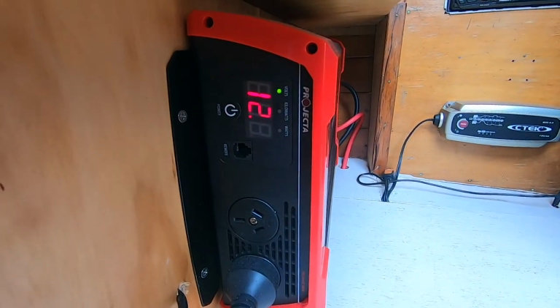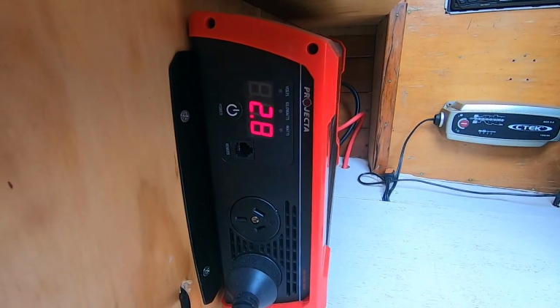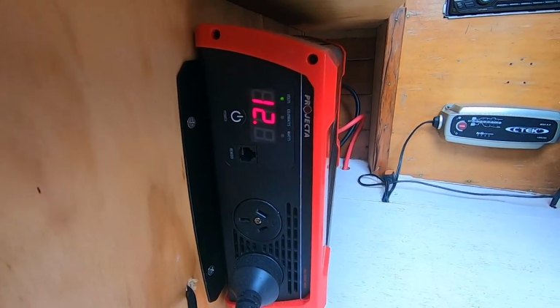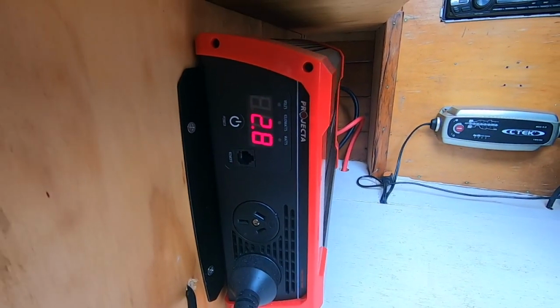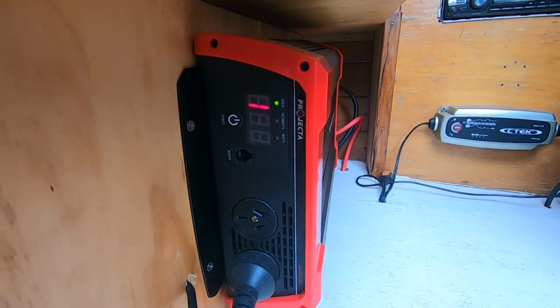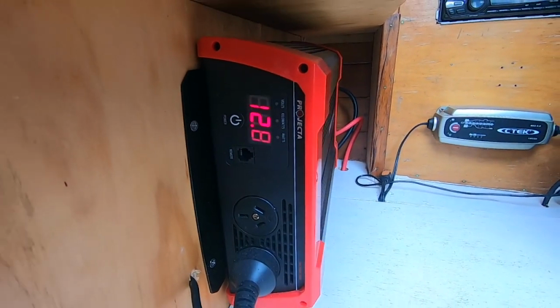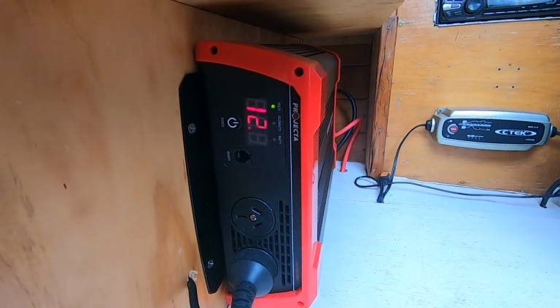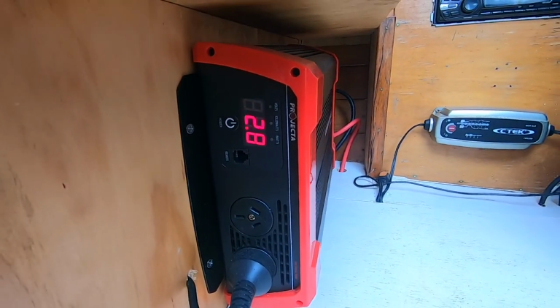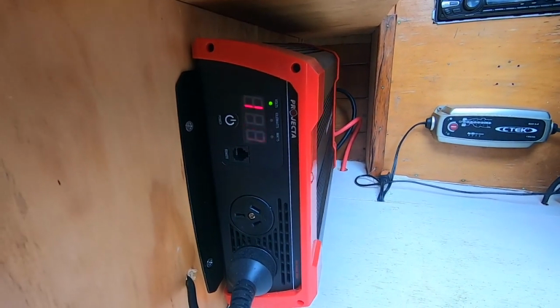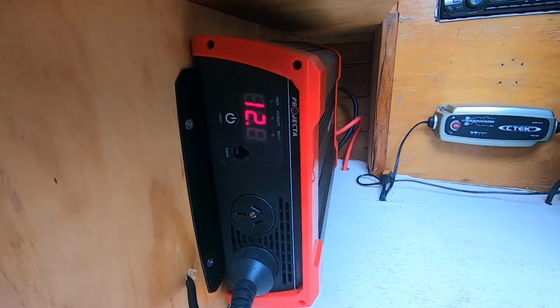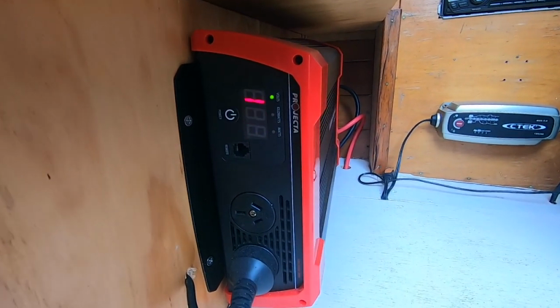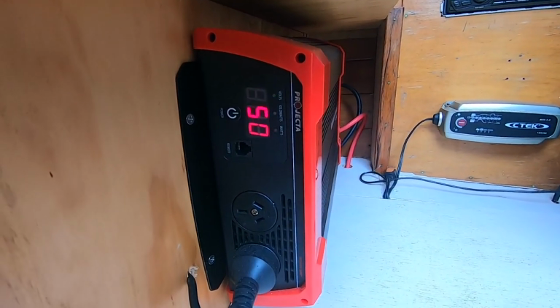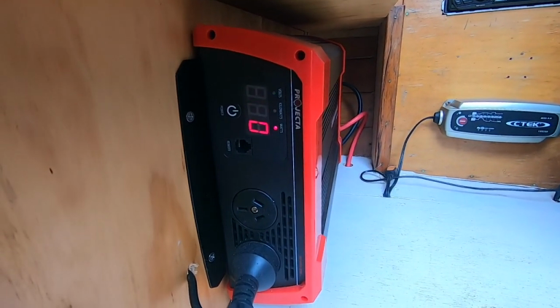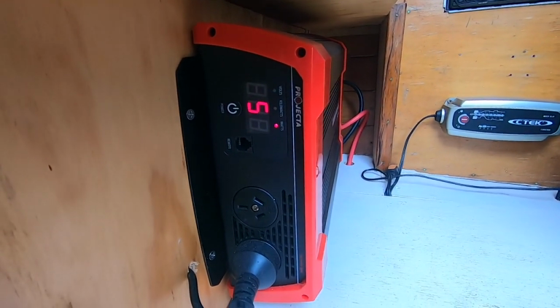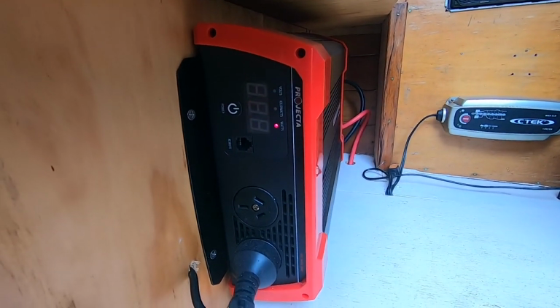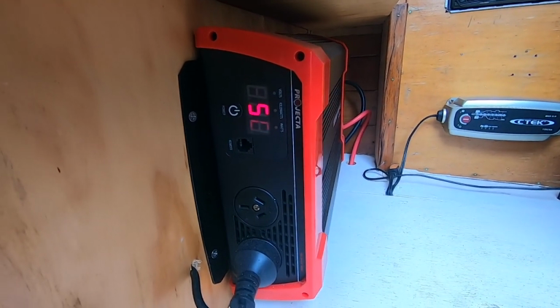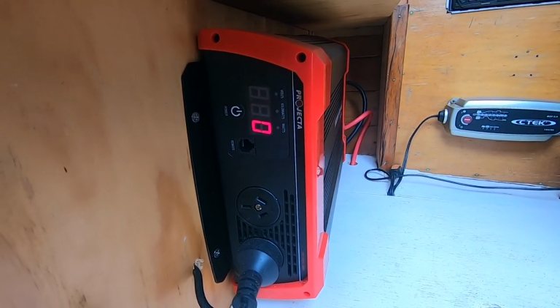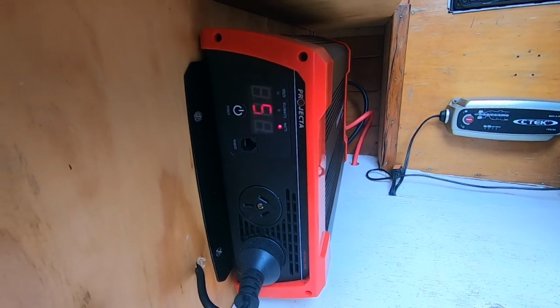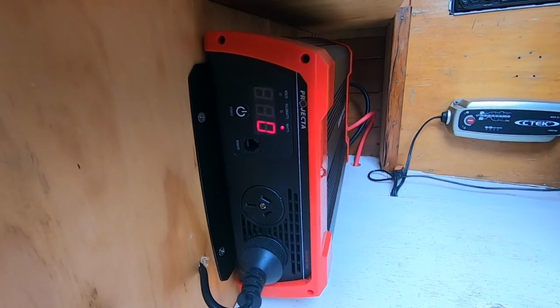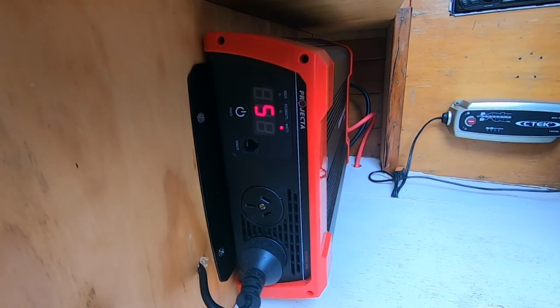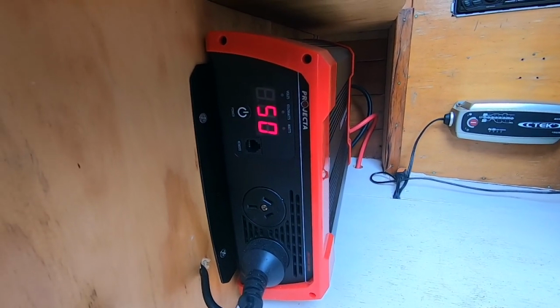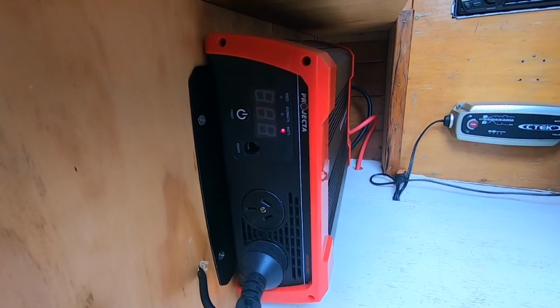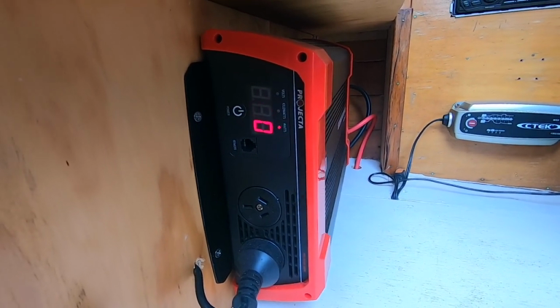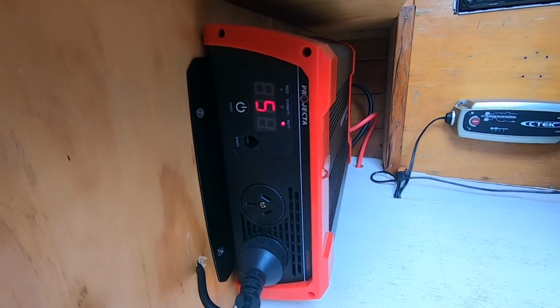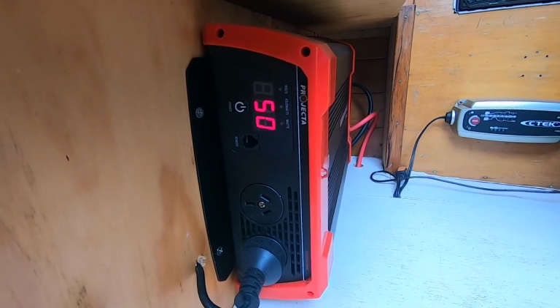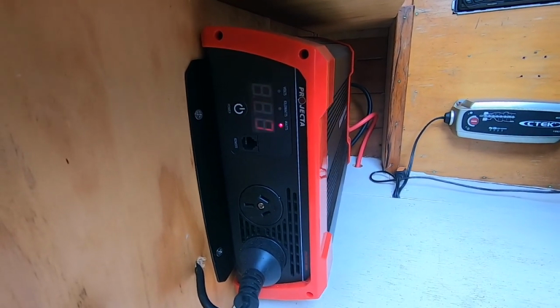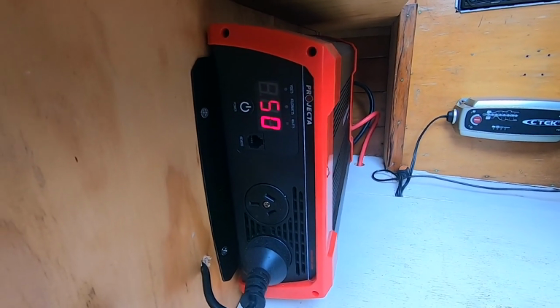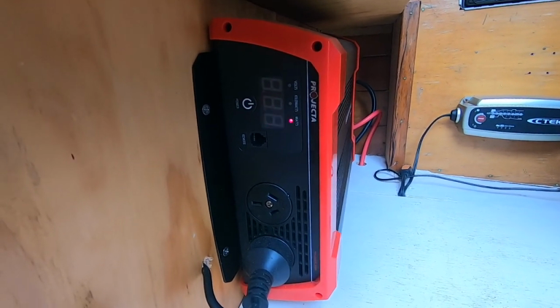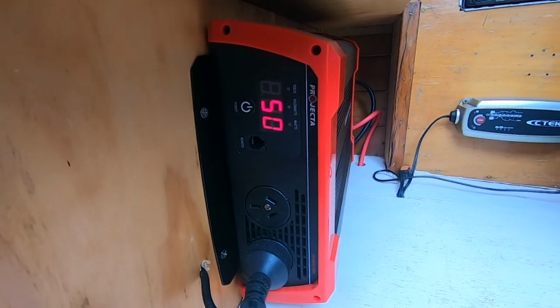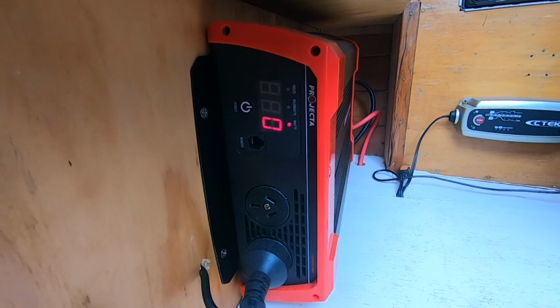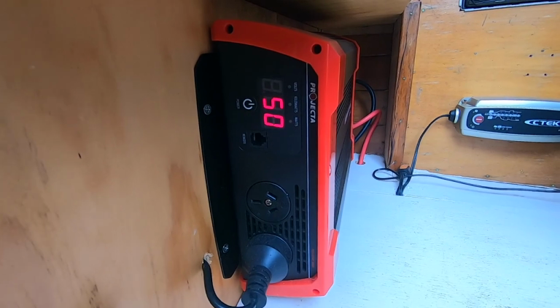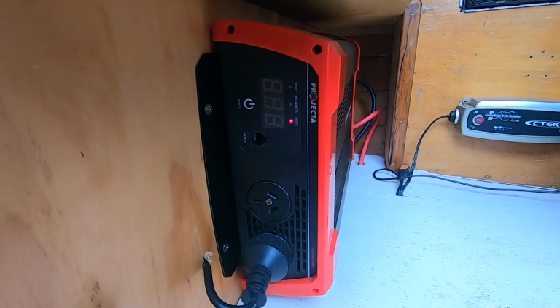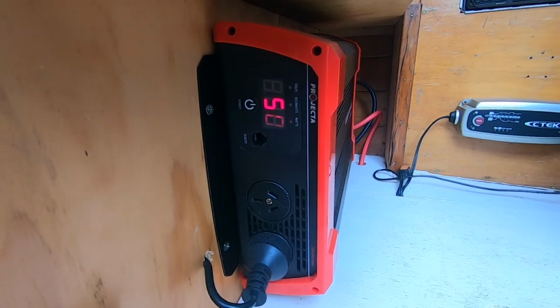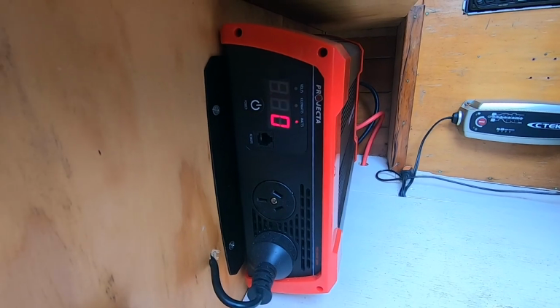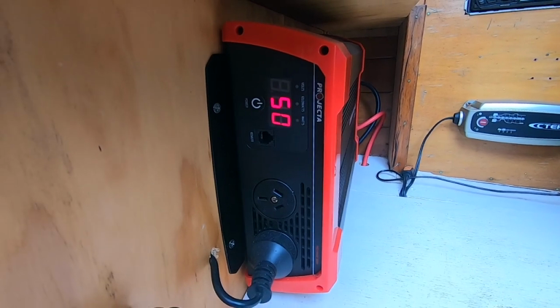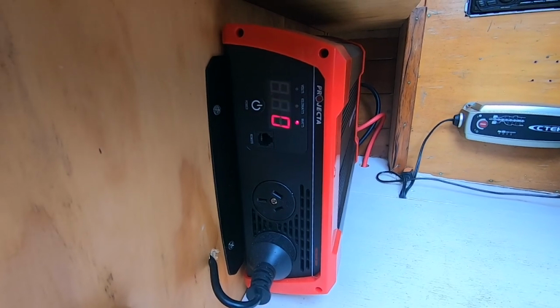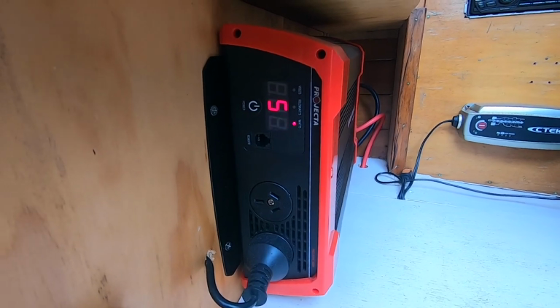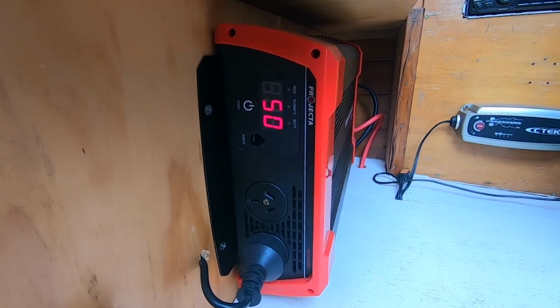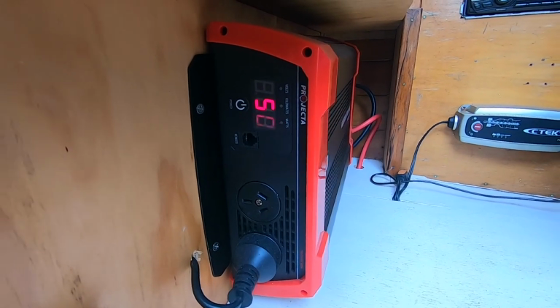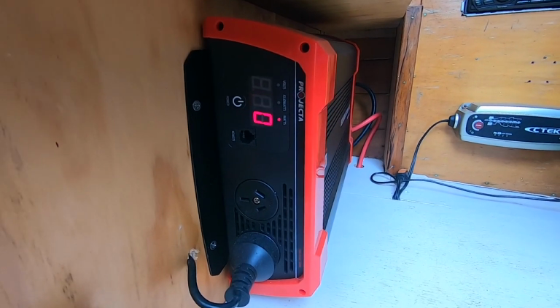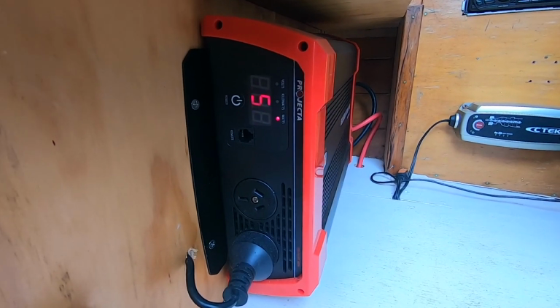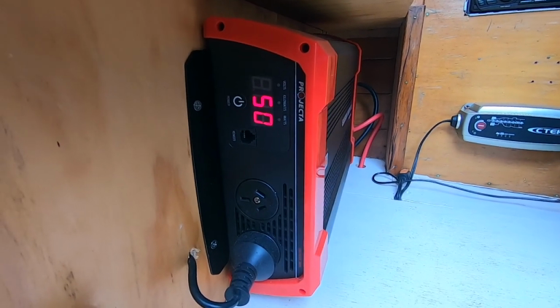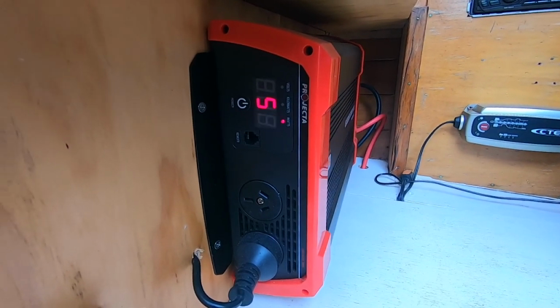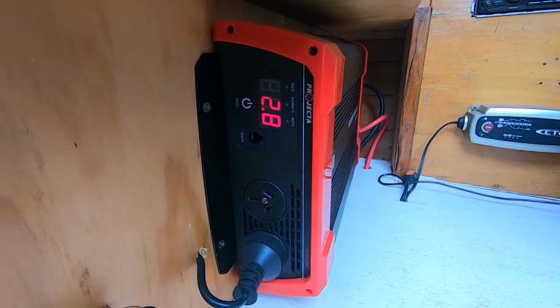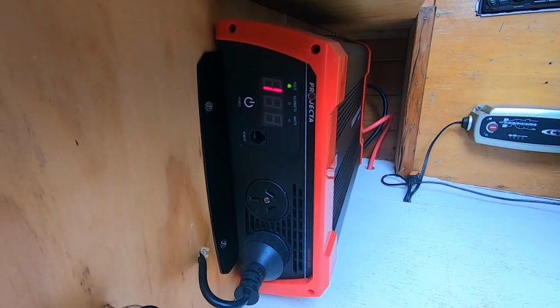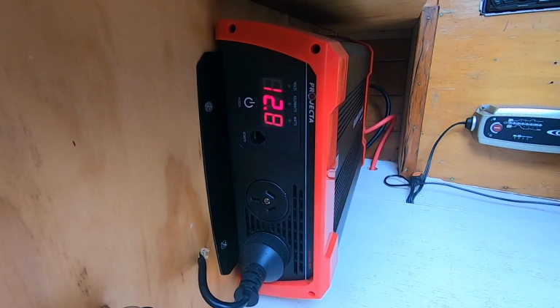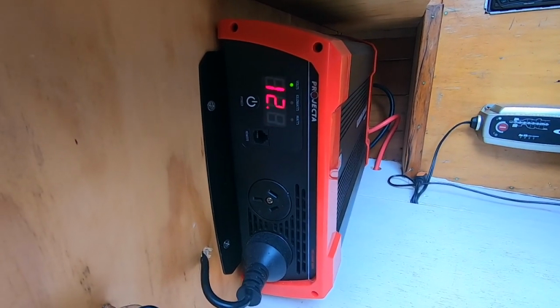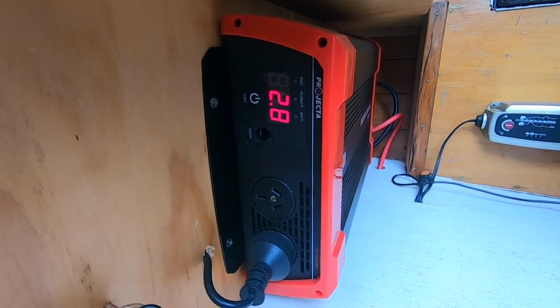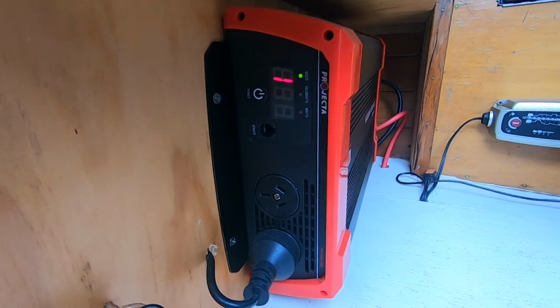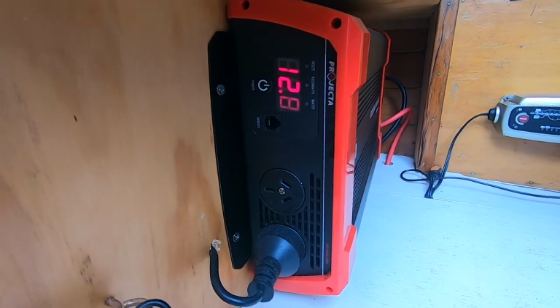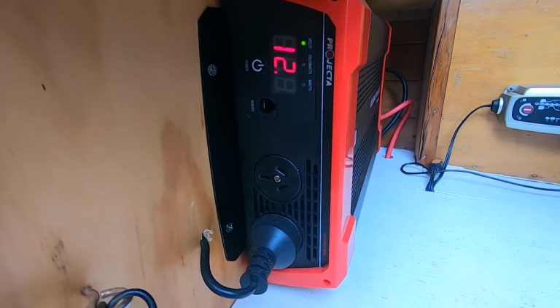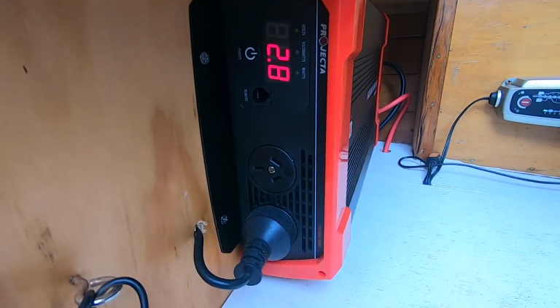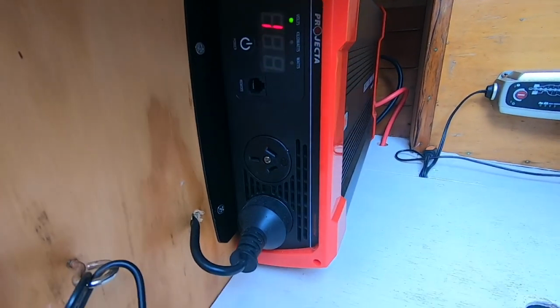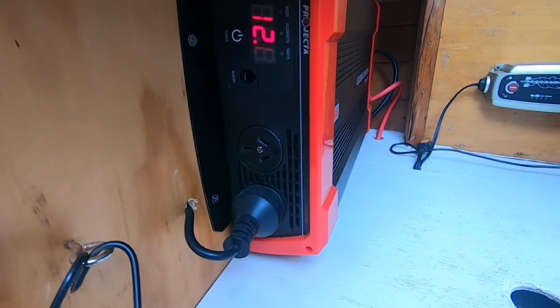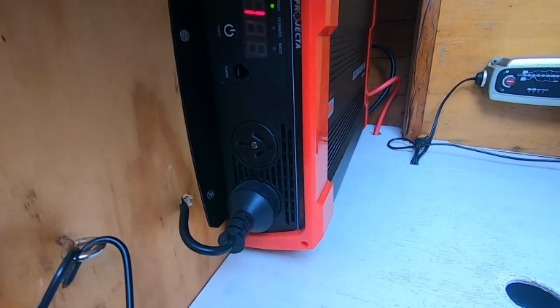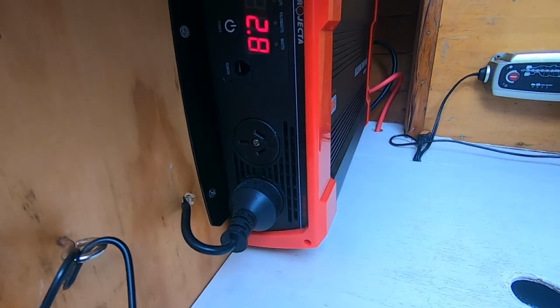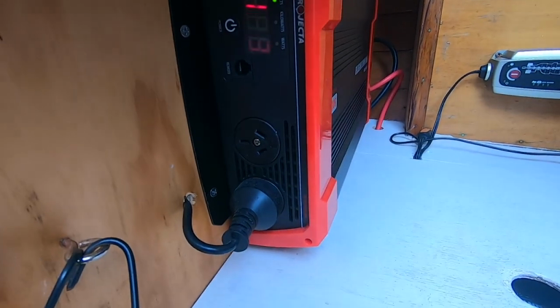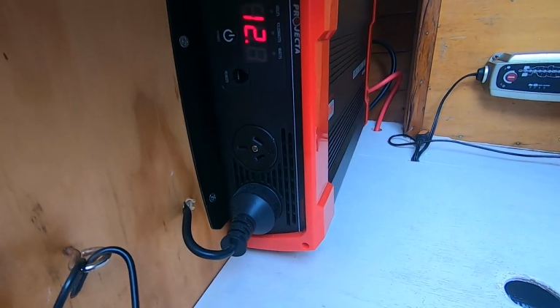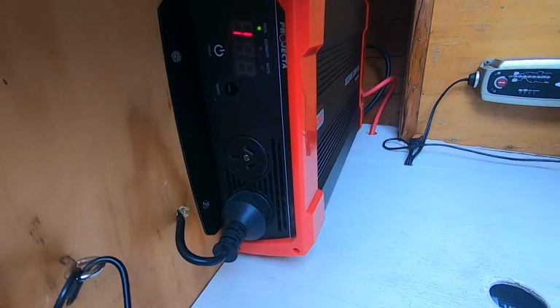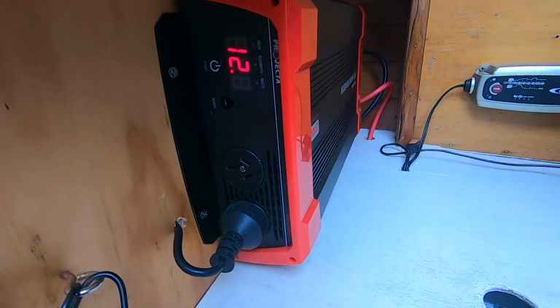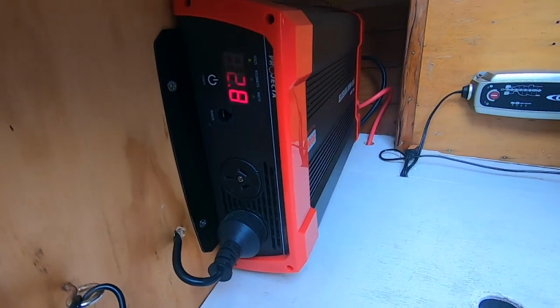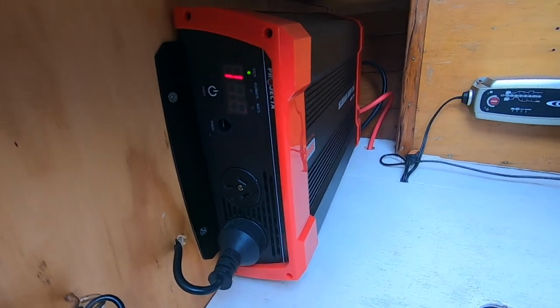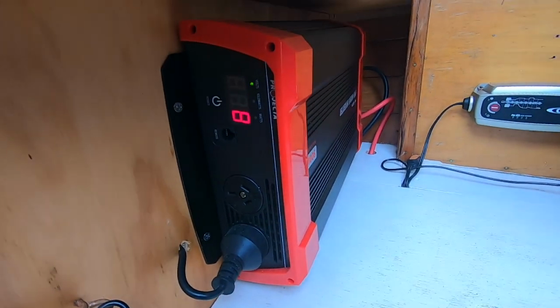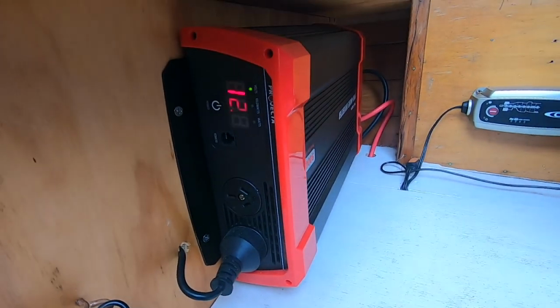Our latest addition is the 900W inverter, which runs our fridge and various electronic equipment.